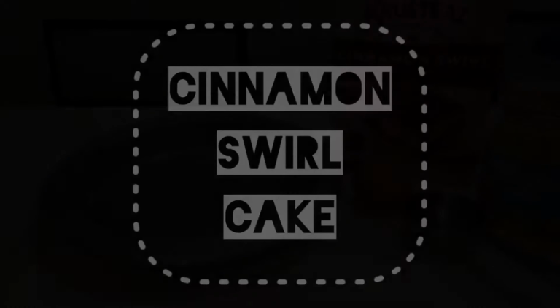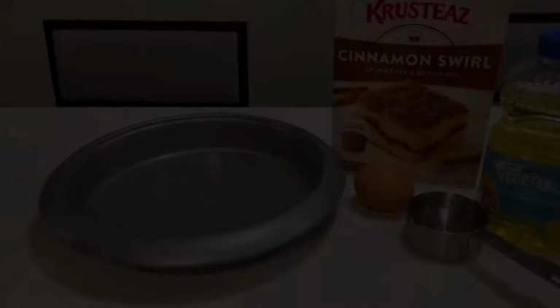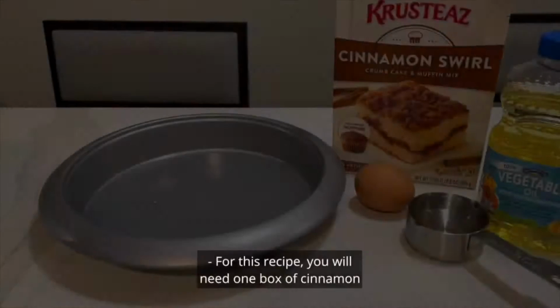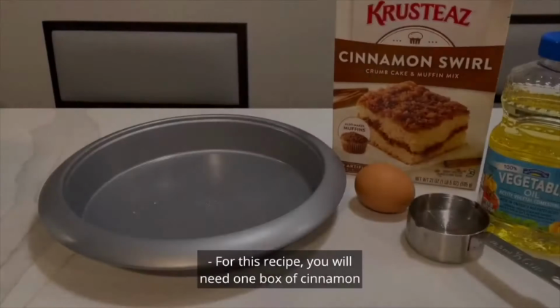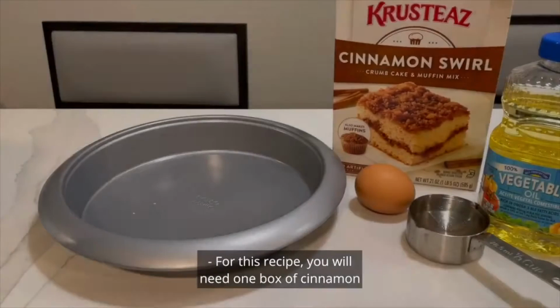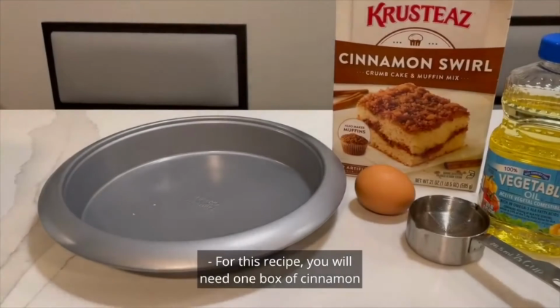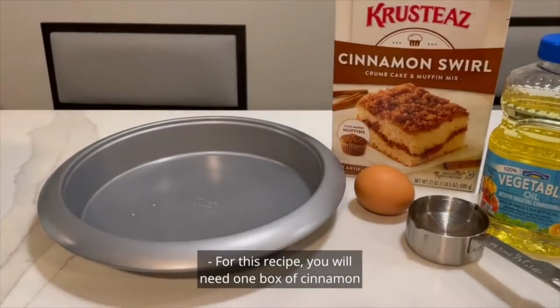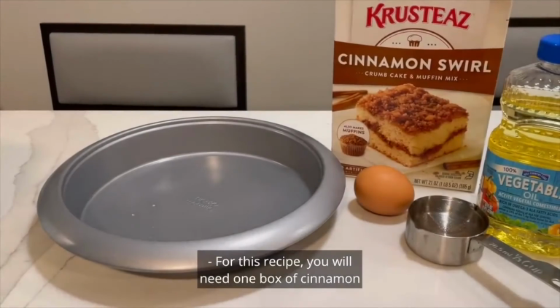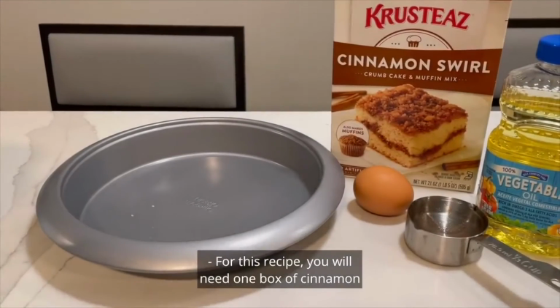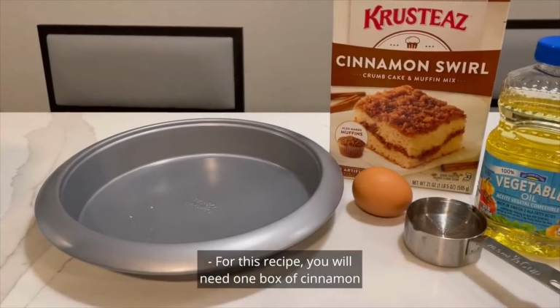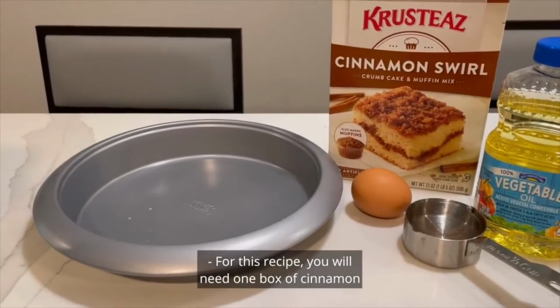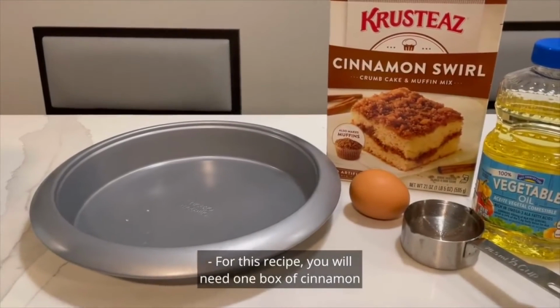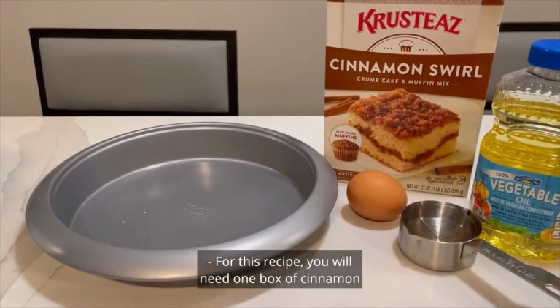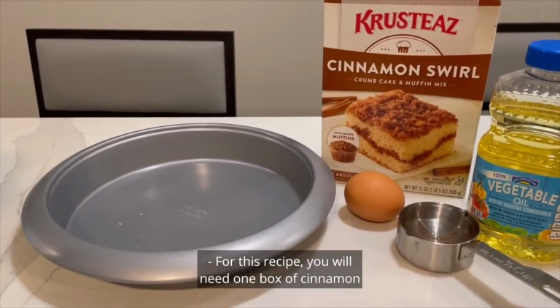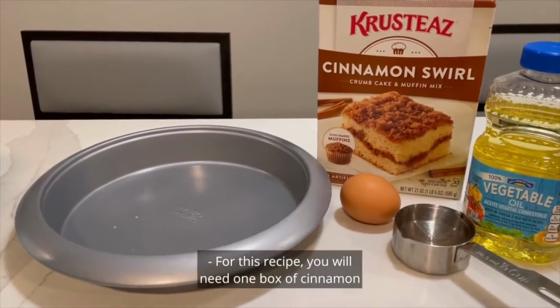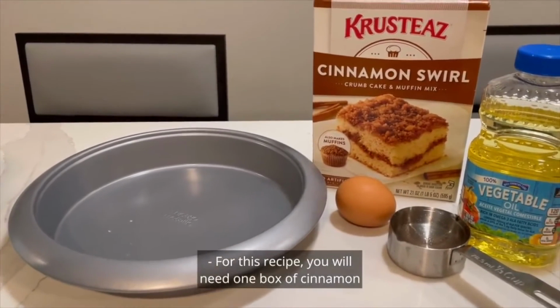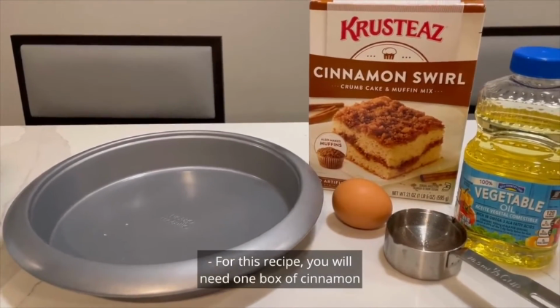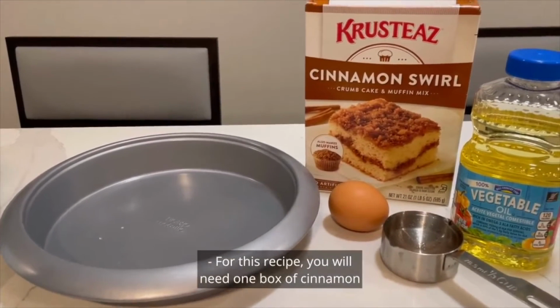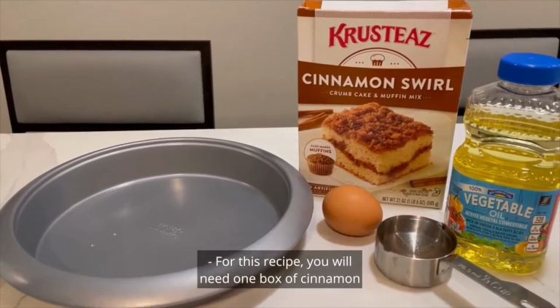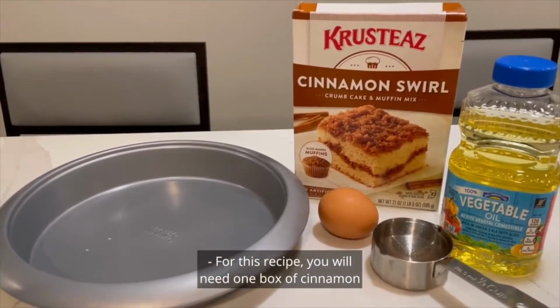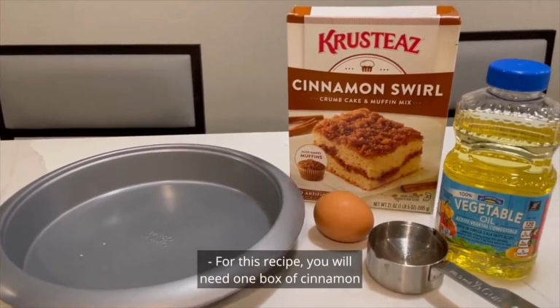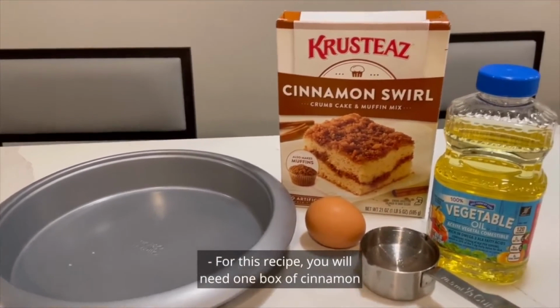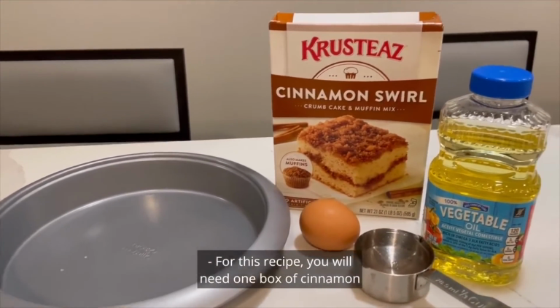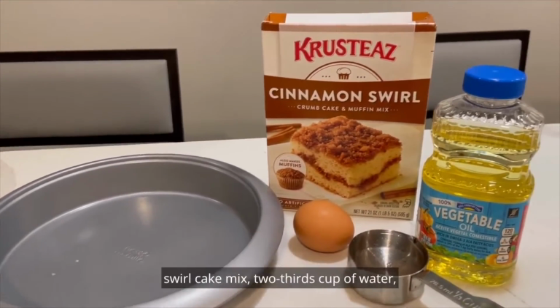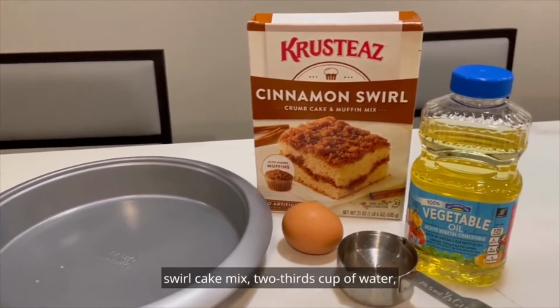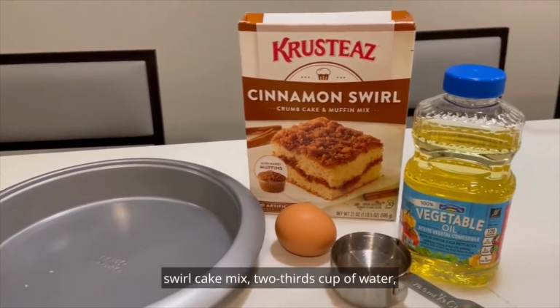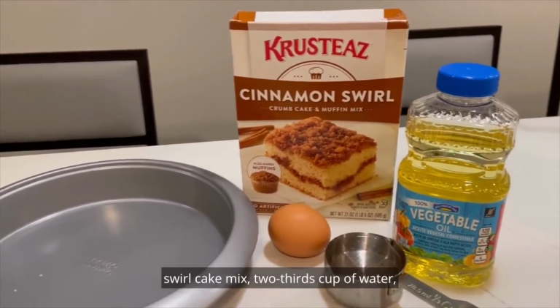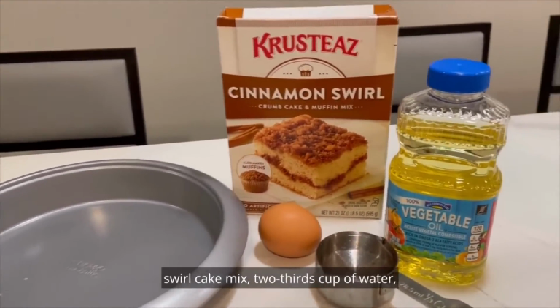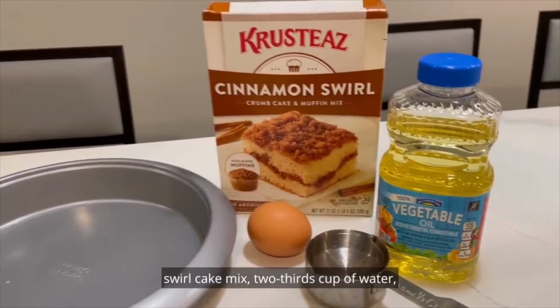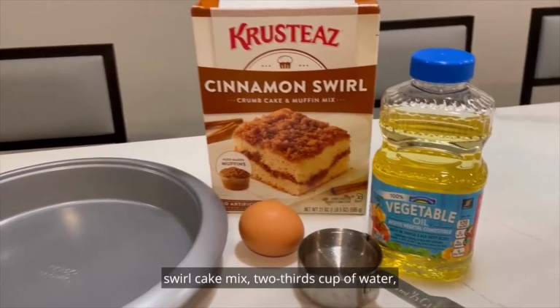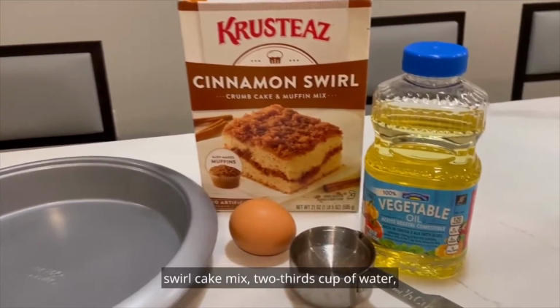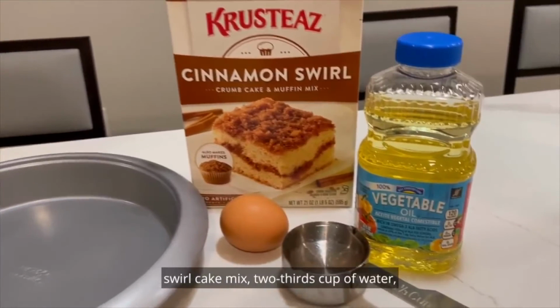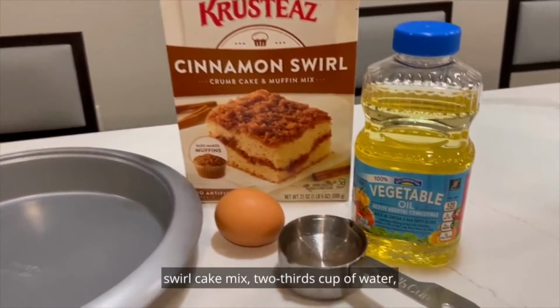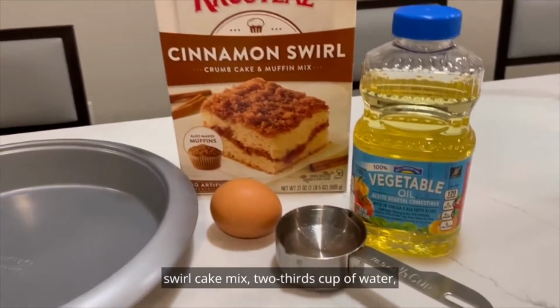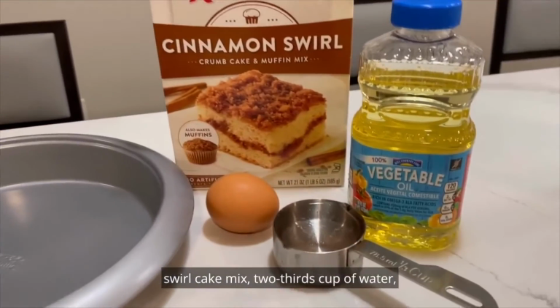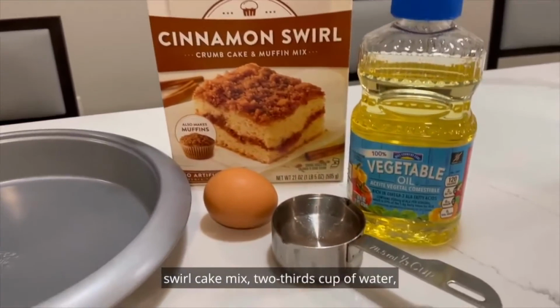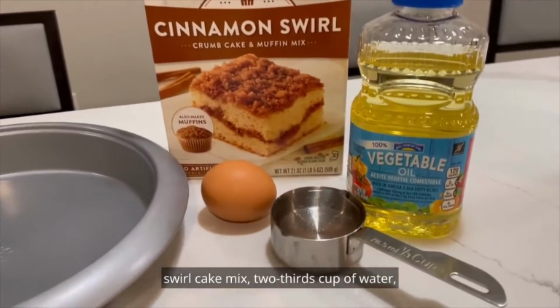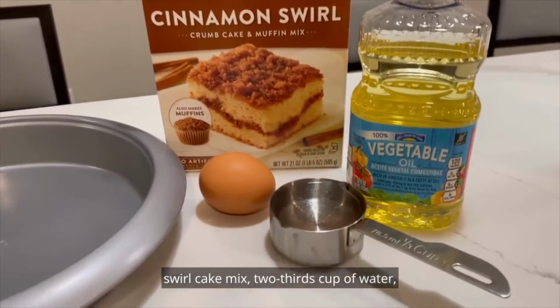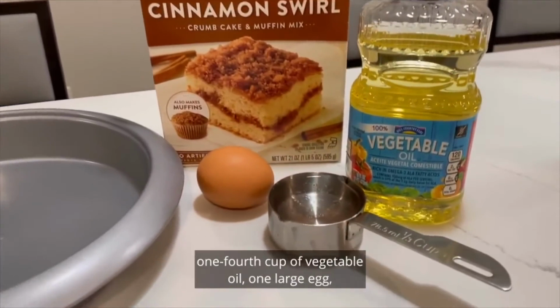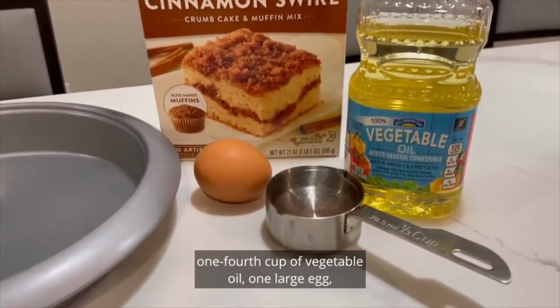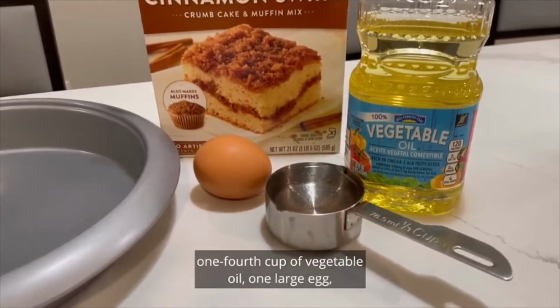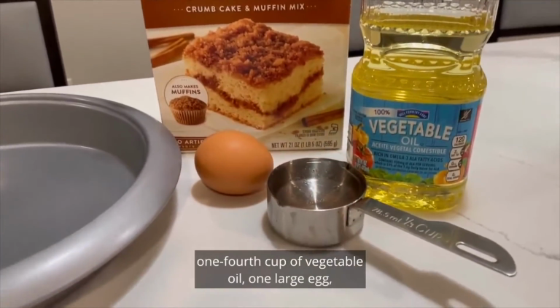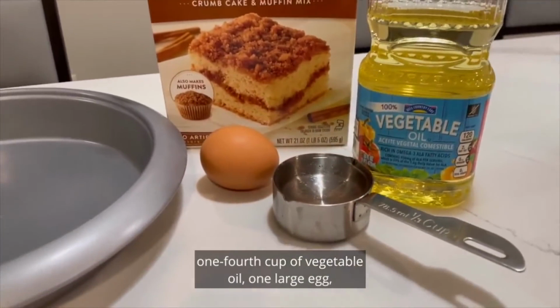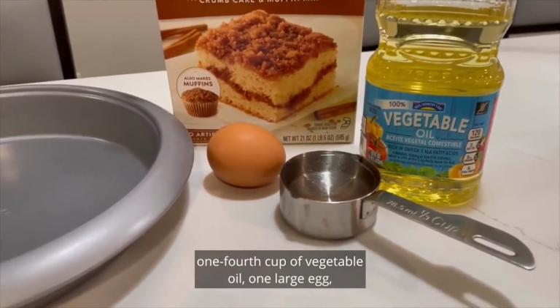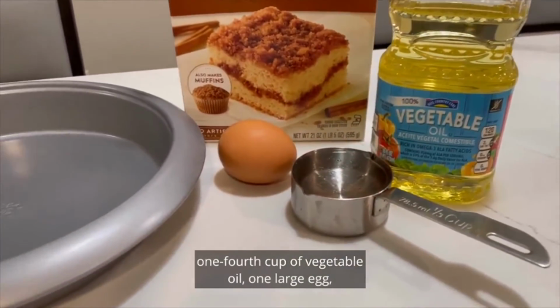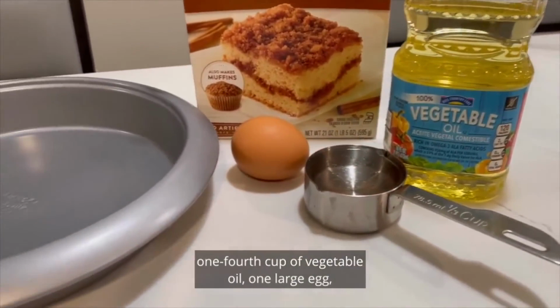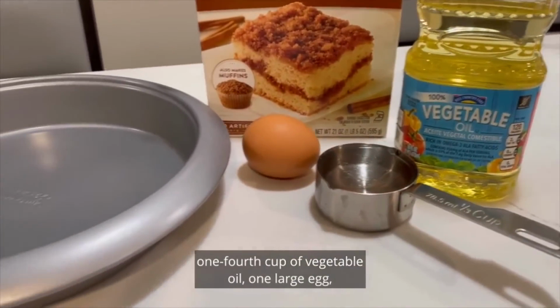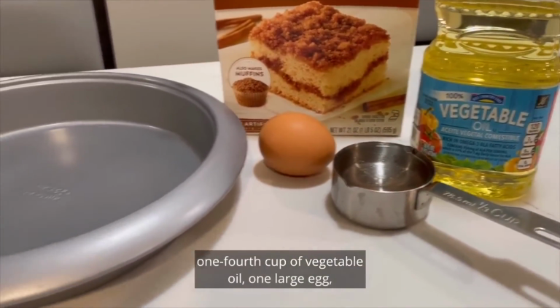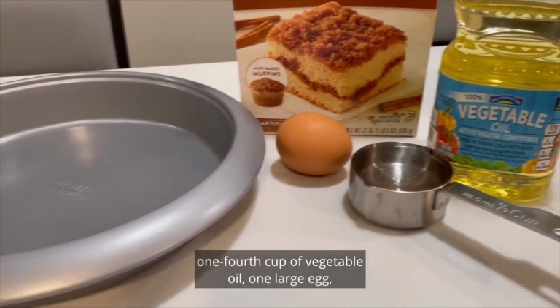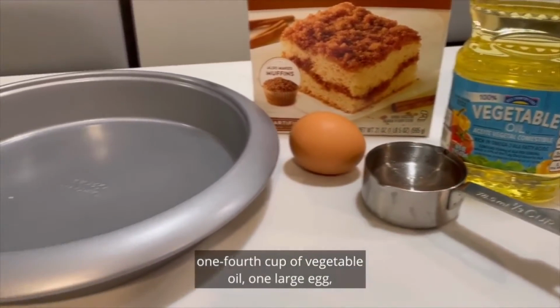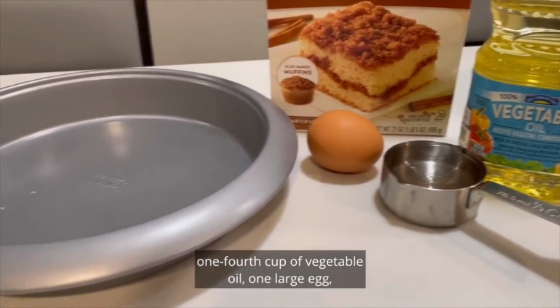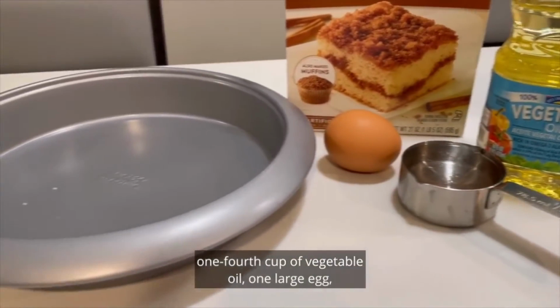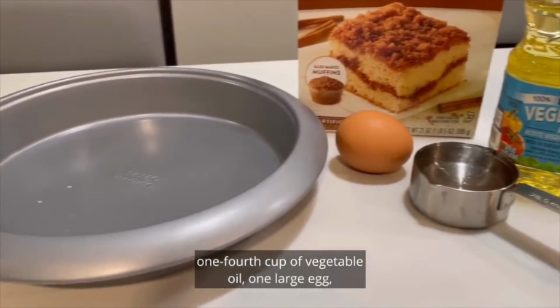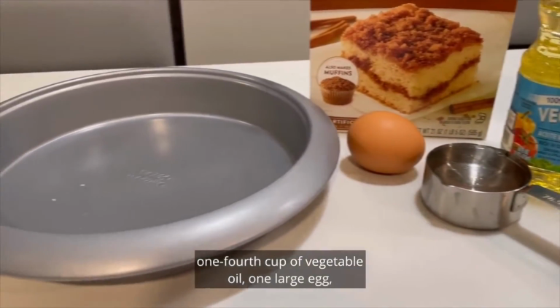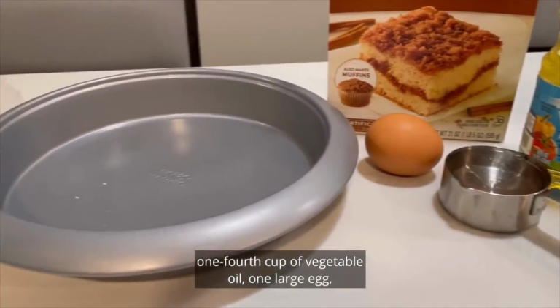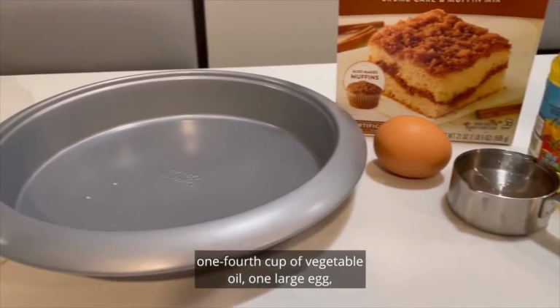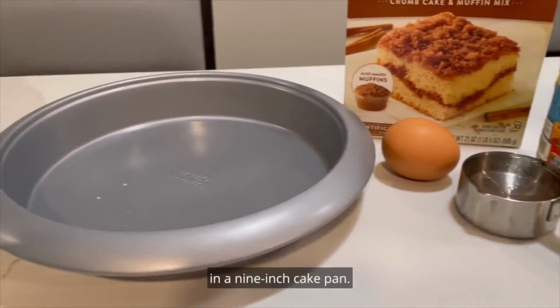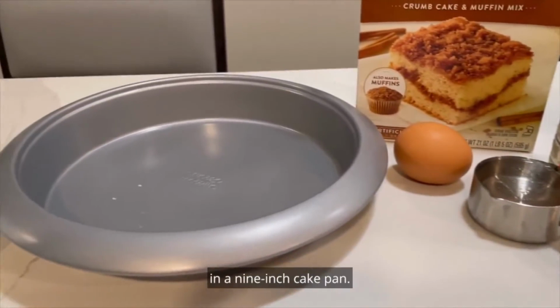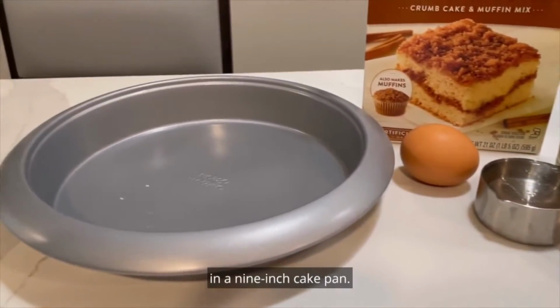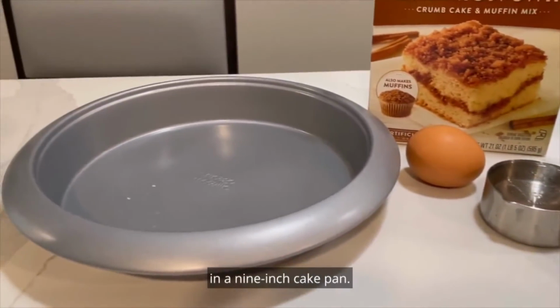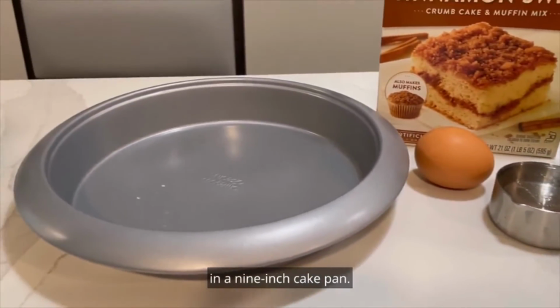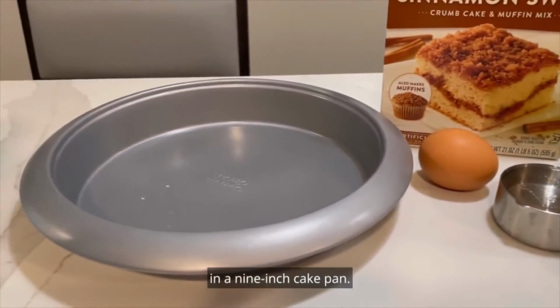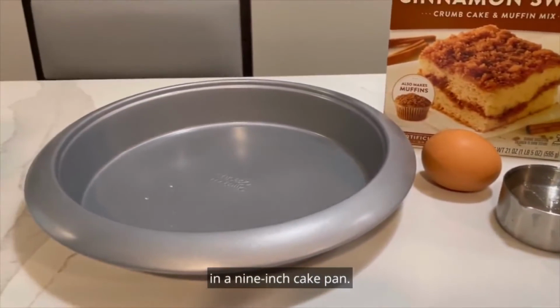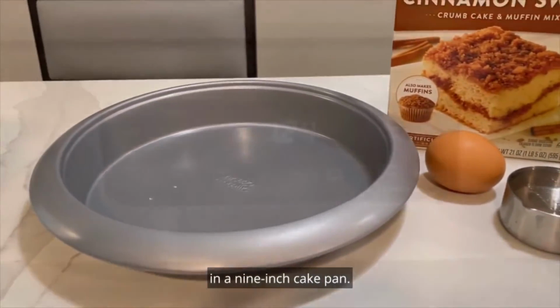For this recipe you will need 1 box of cinnamon swirl cake mix, 2 thirds cup of water, 1 fourth cup of vegetable oil, 1 large egg, and a 9 inch cake pan.